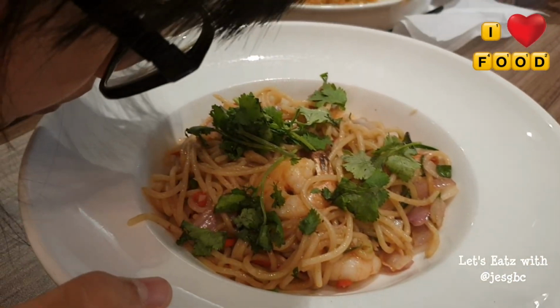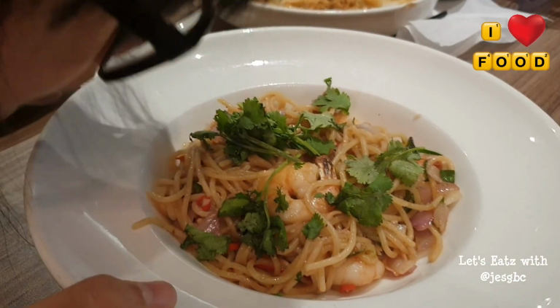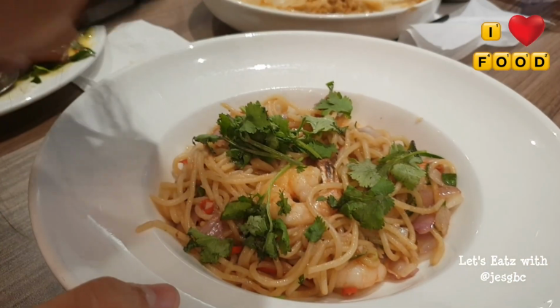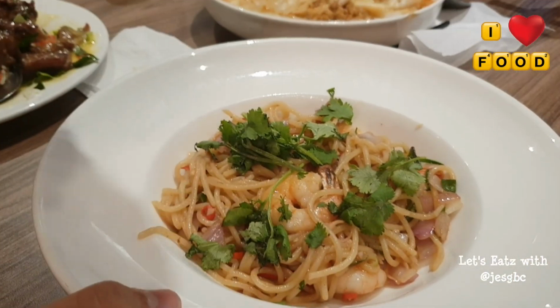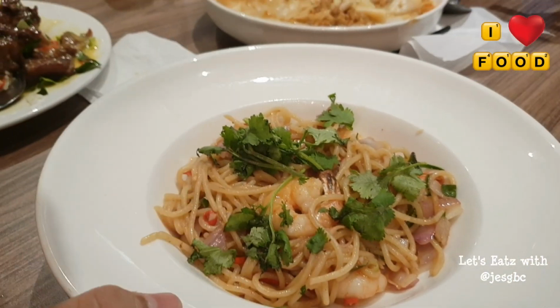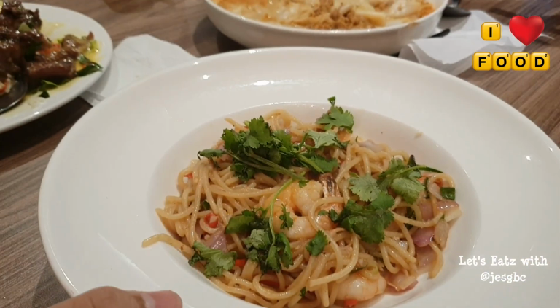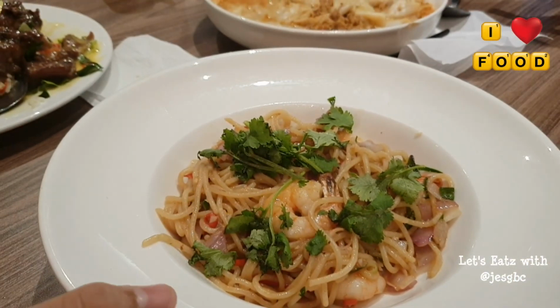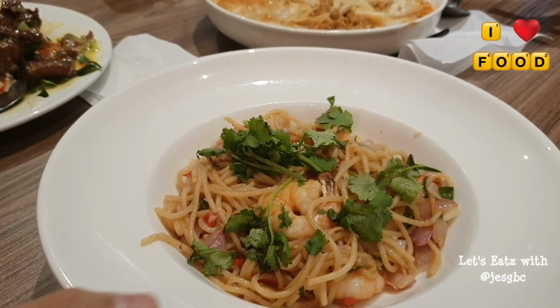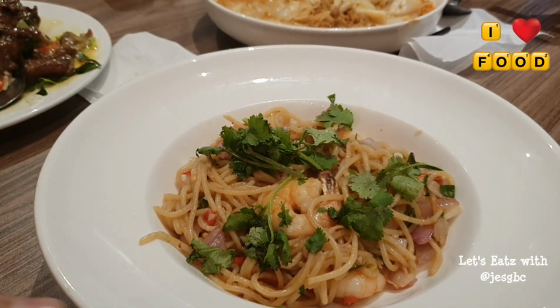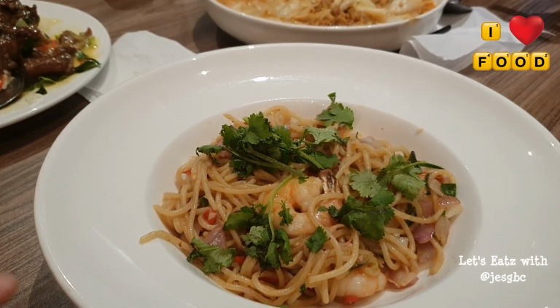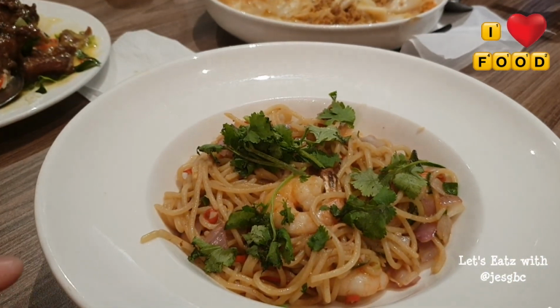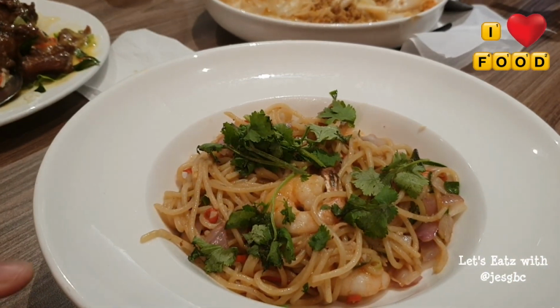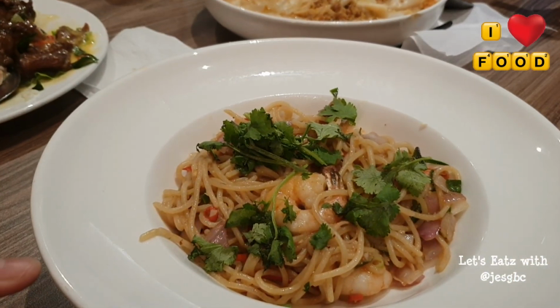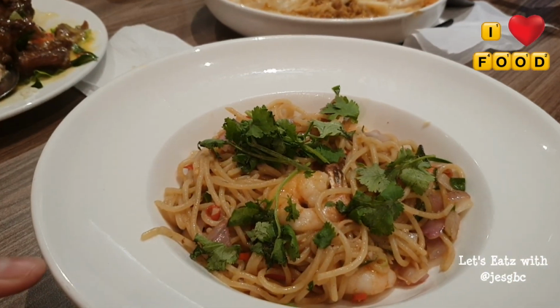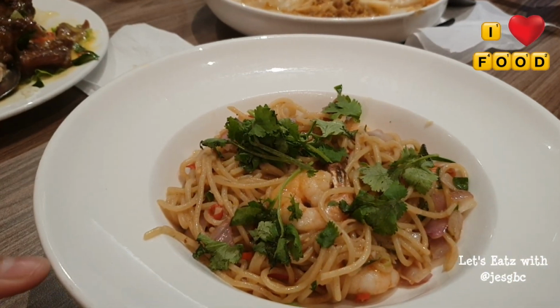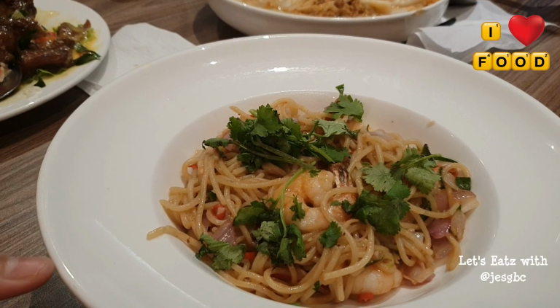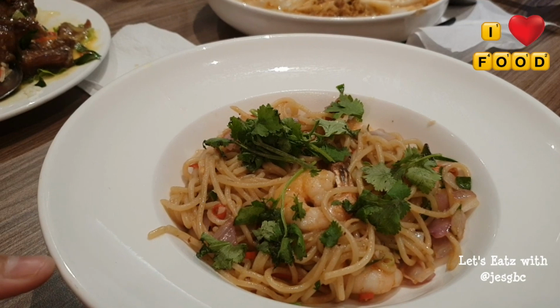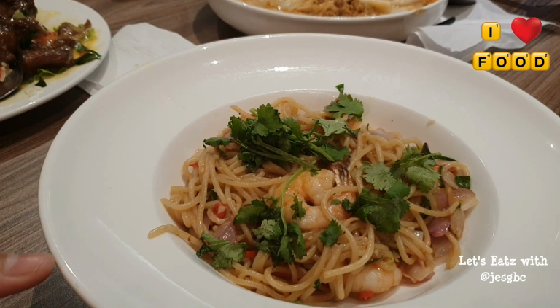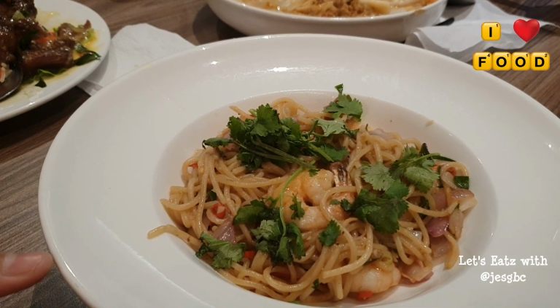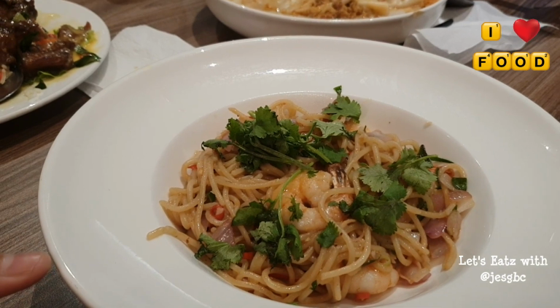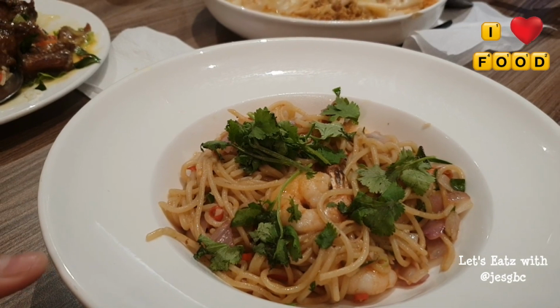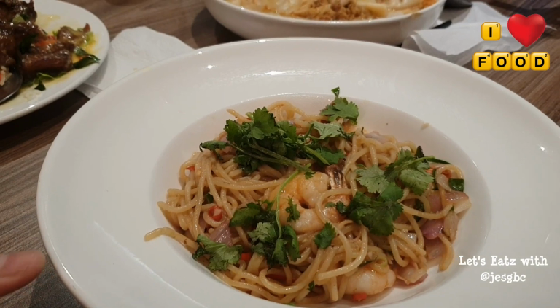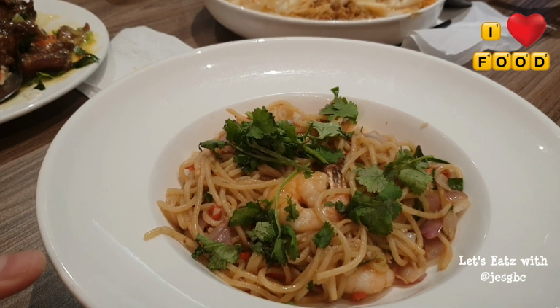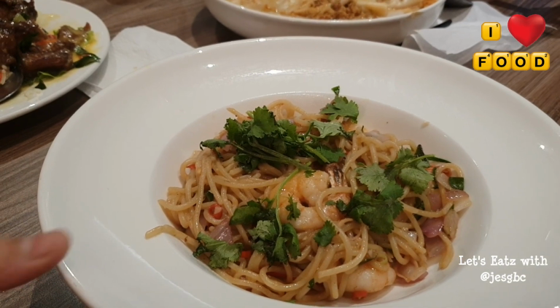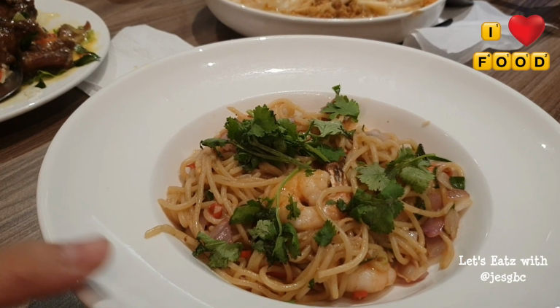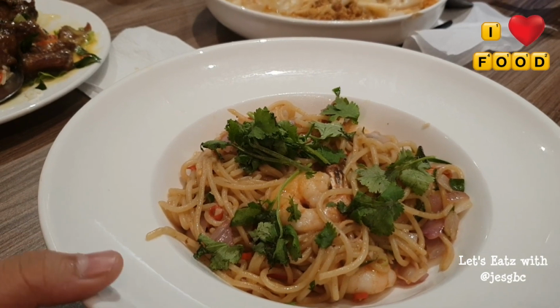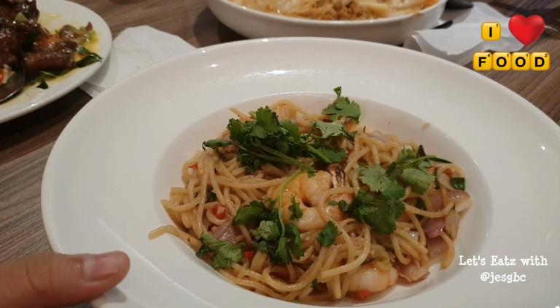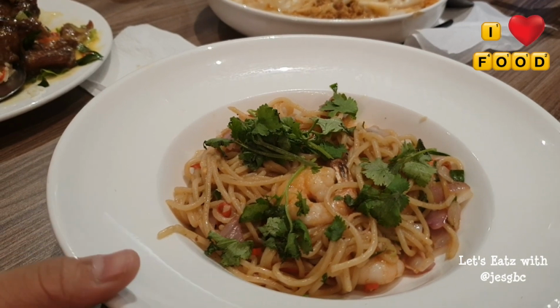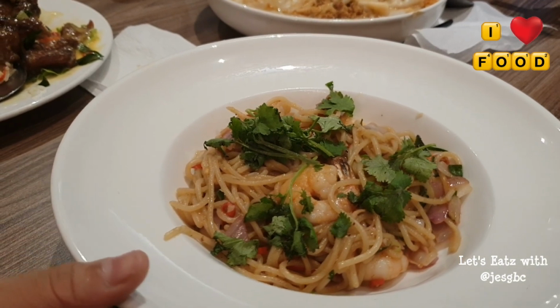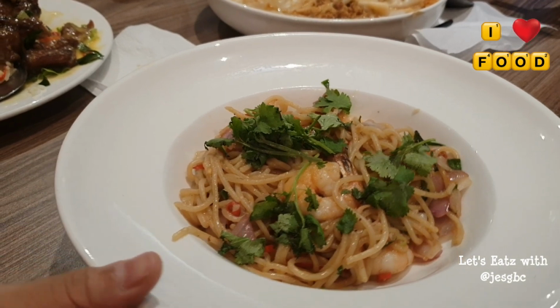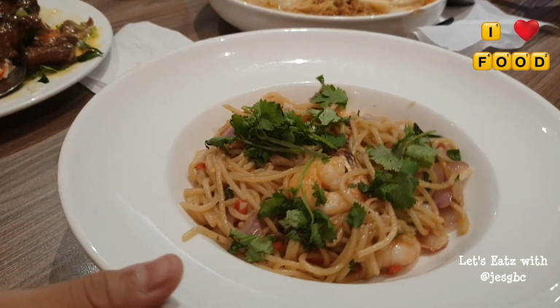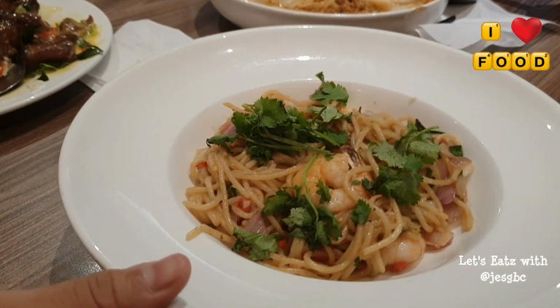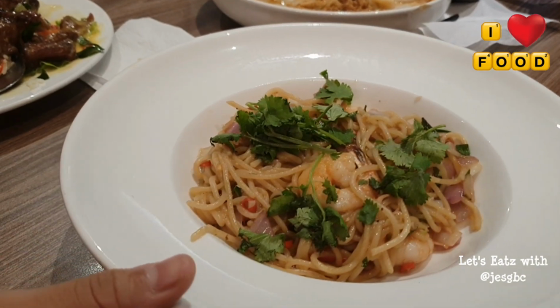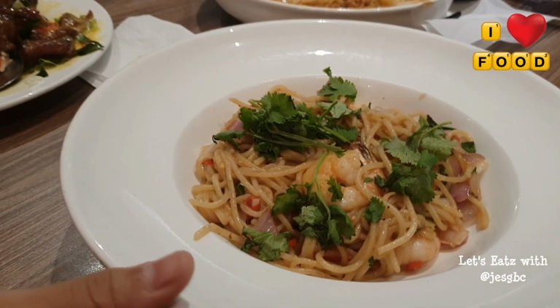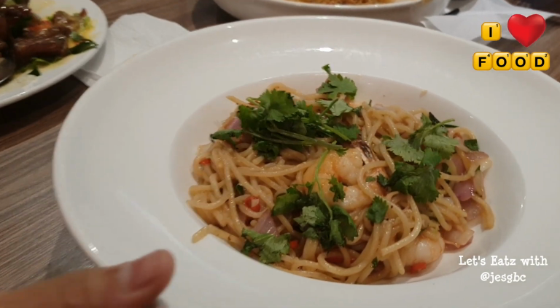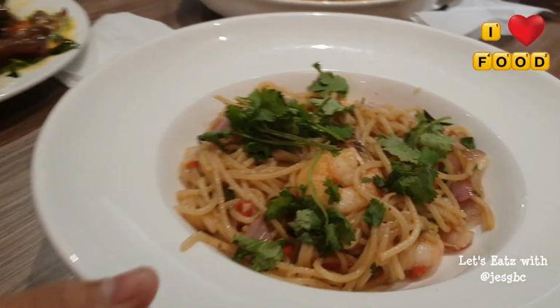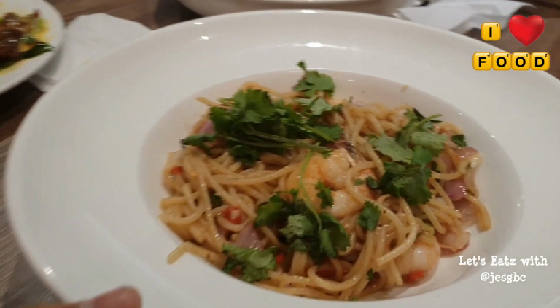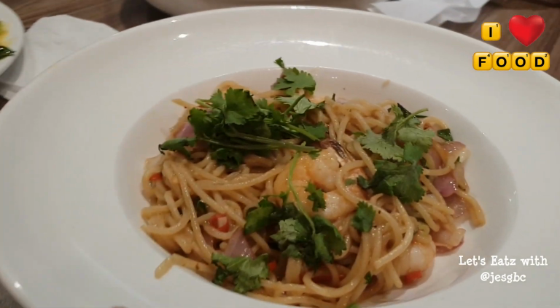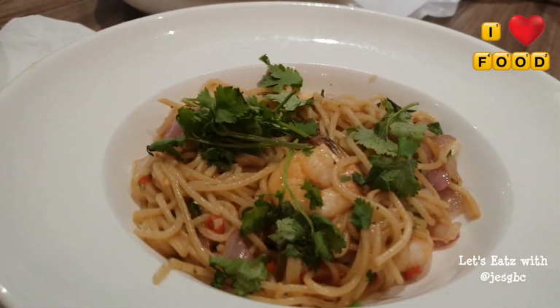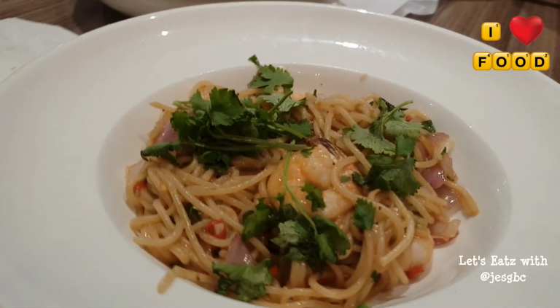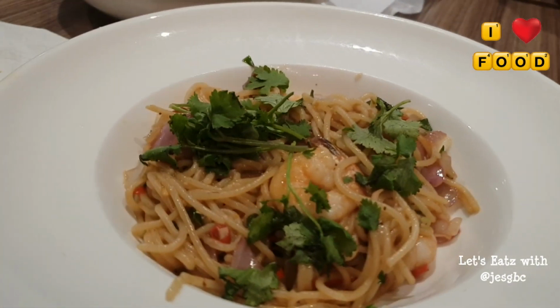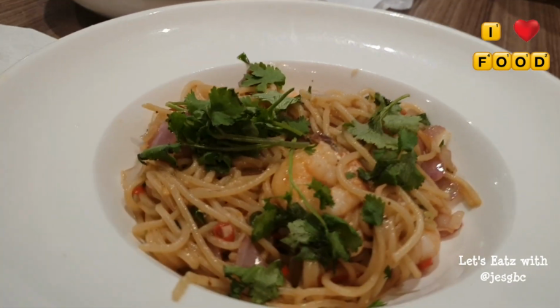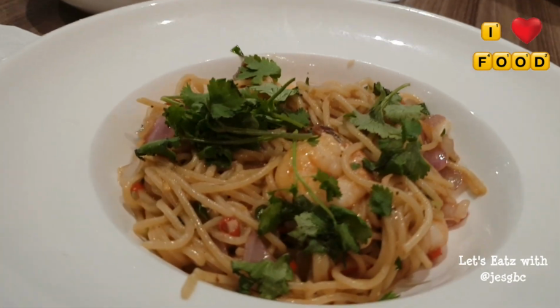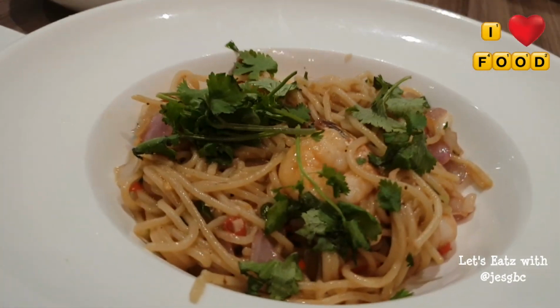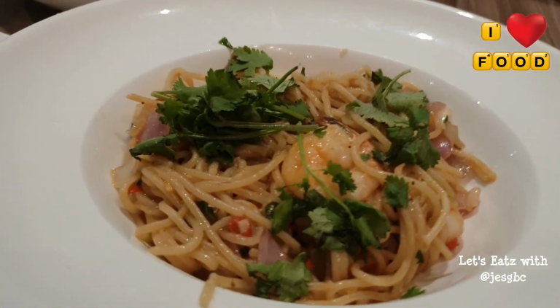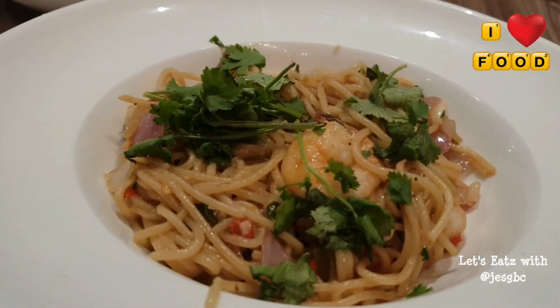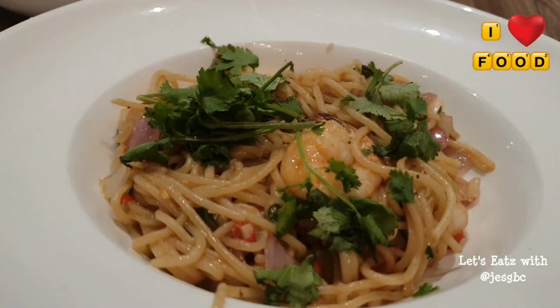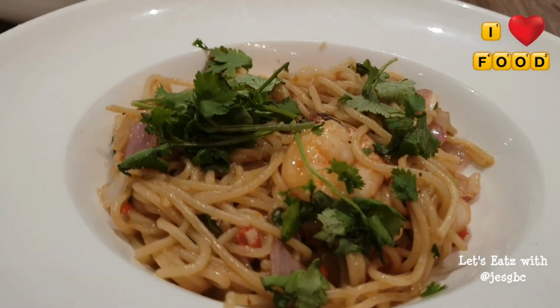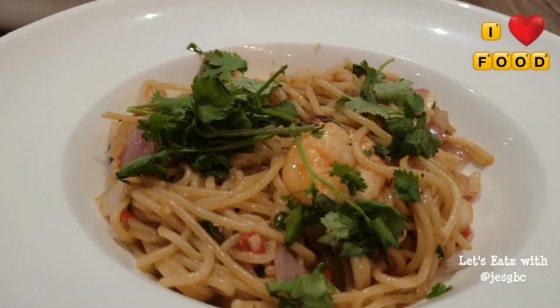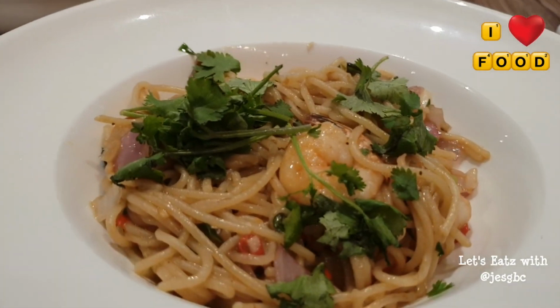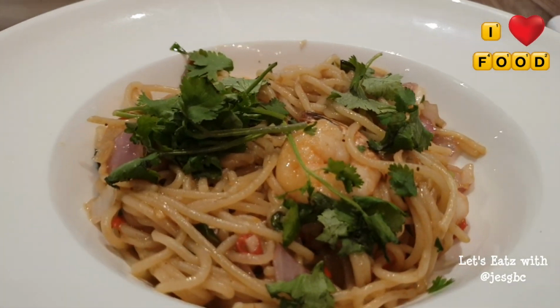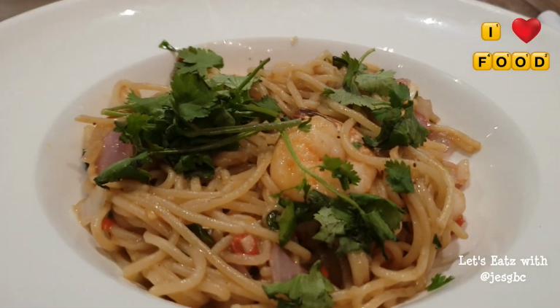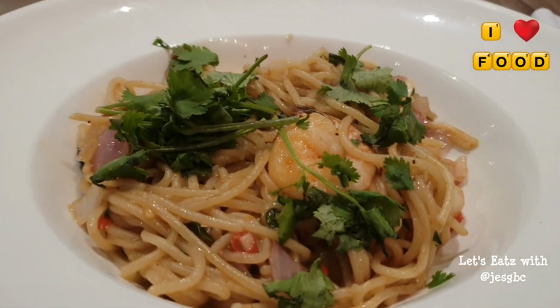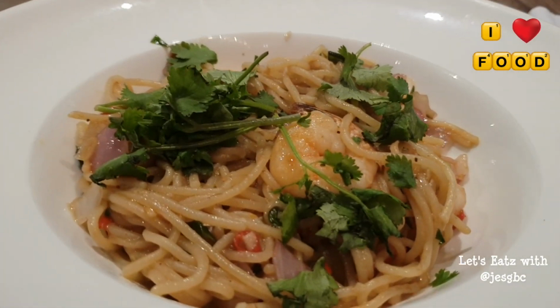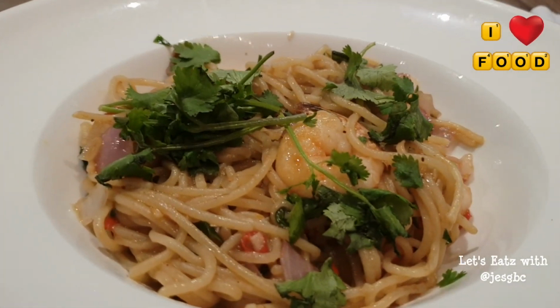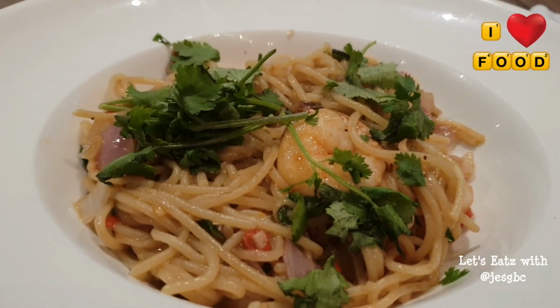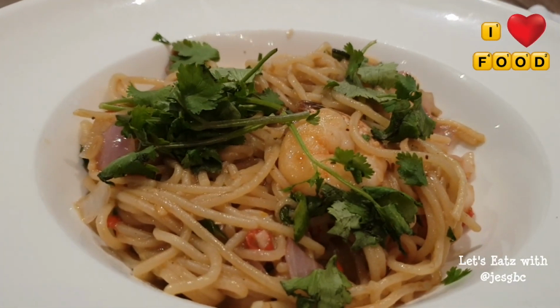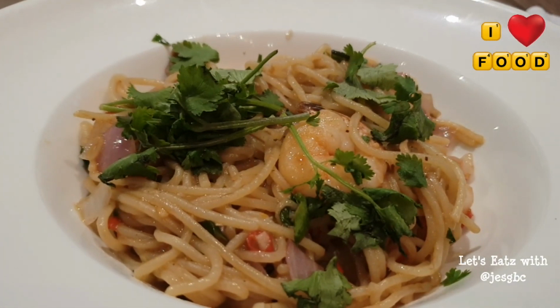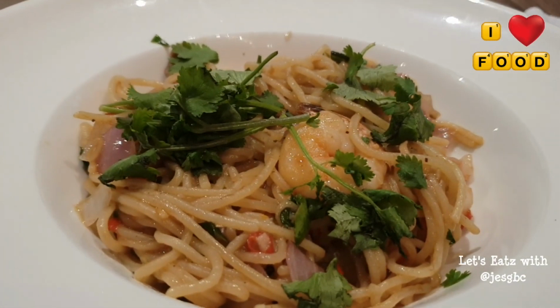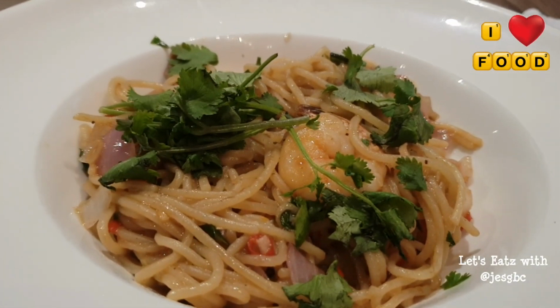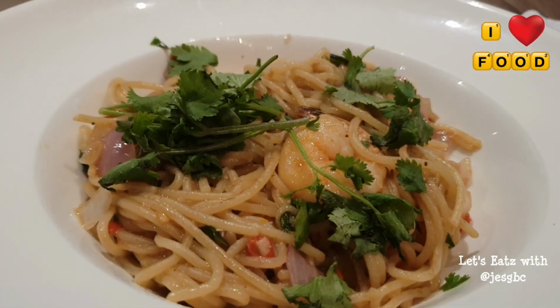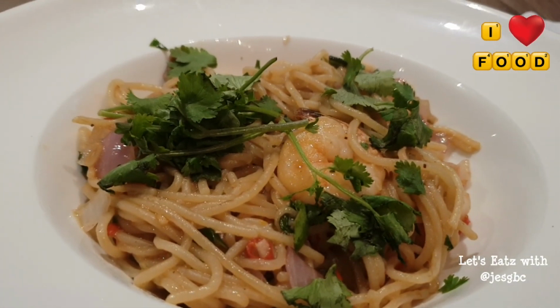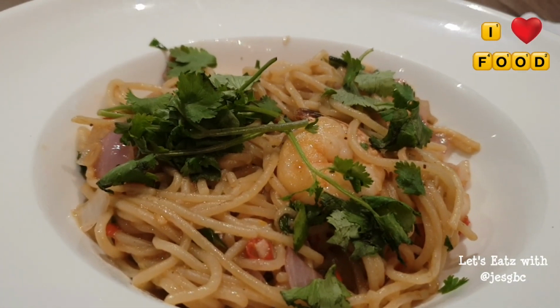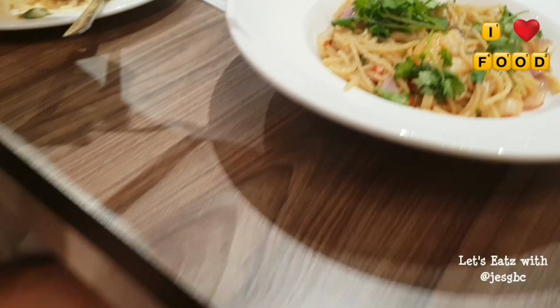This is the tangy tamarind spaghetti with prawns. It smells like tom yum though. It comes with coriander, chili padi, and onions.